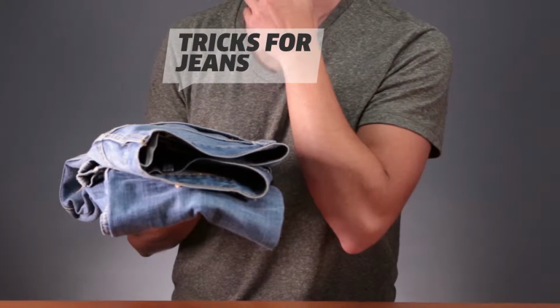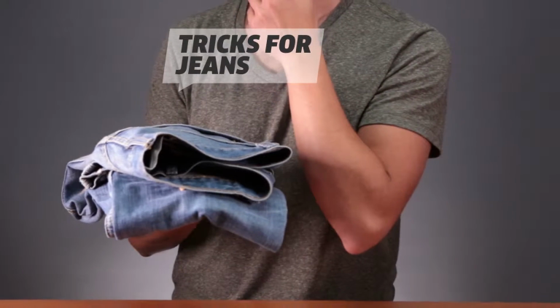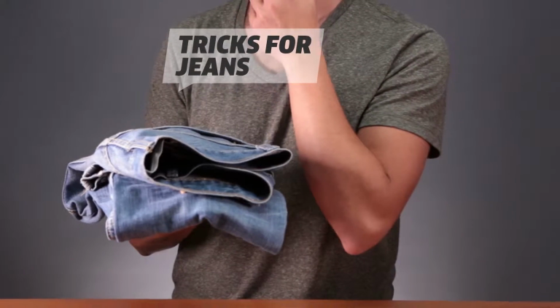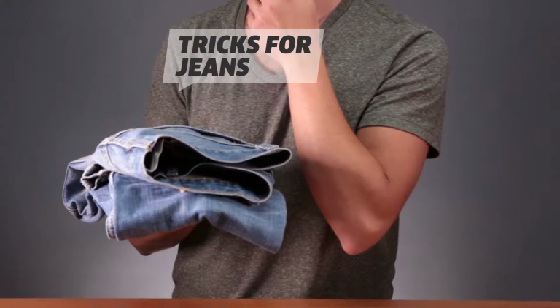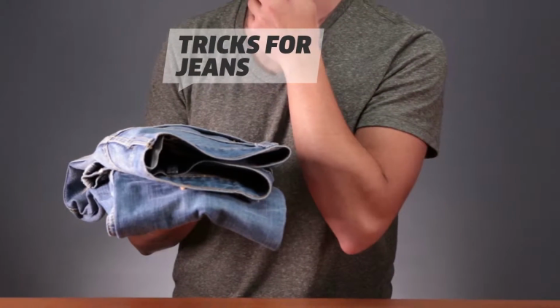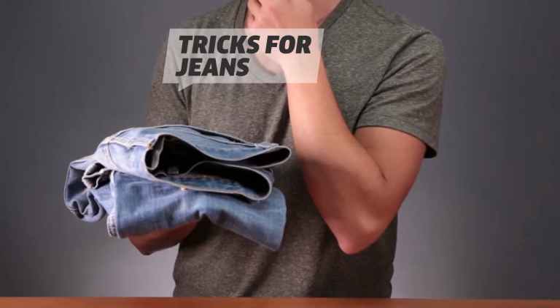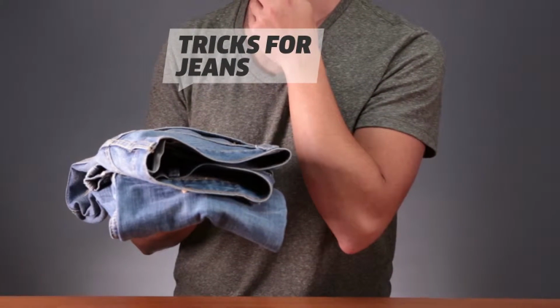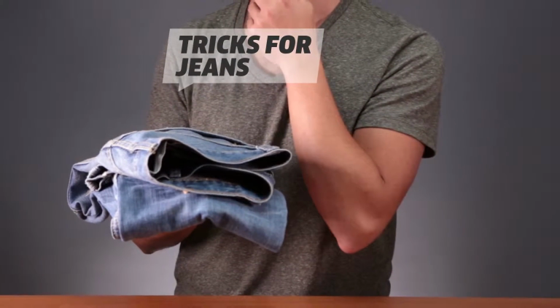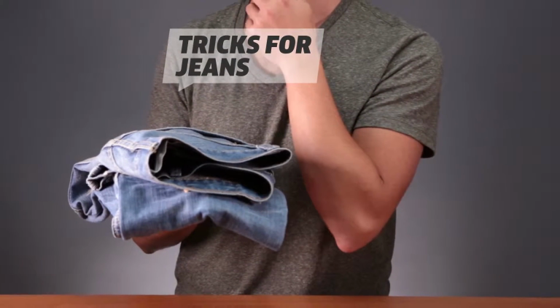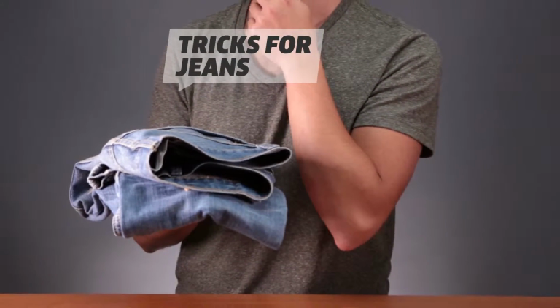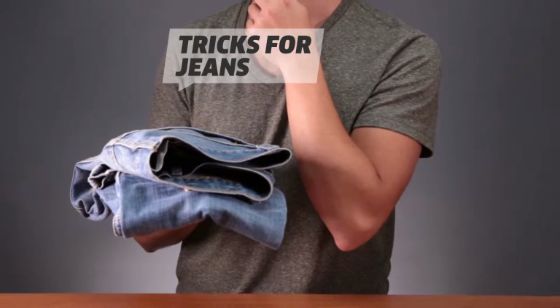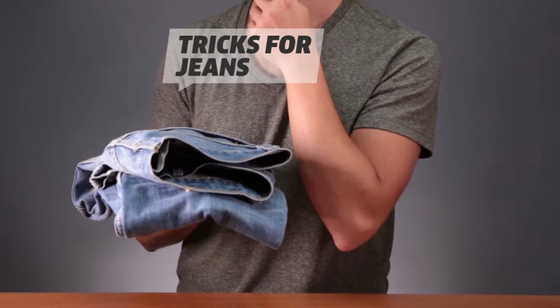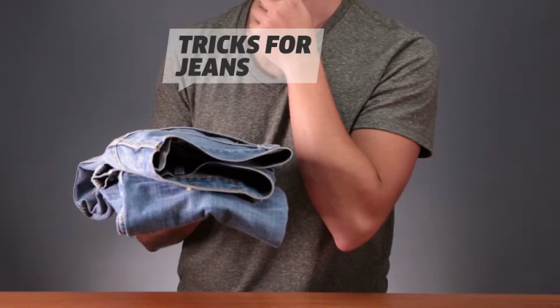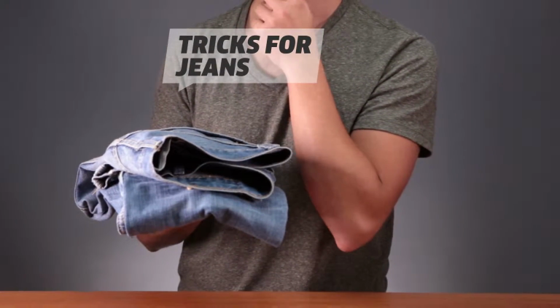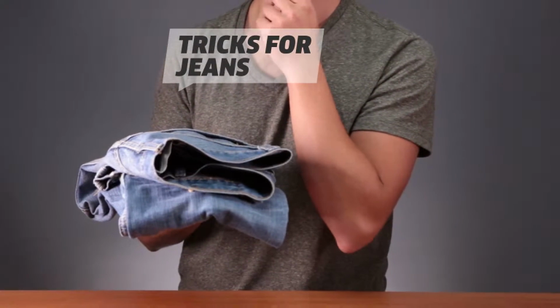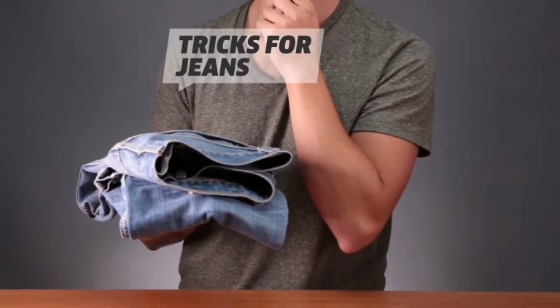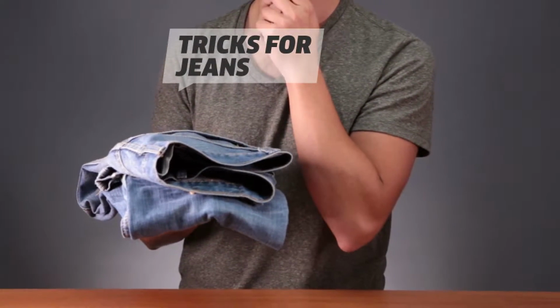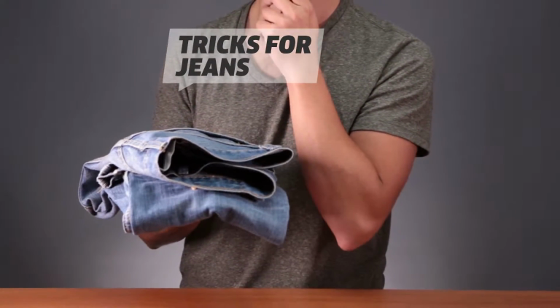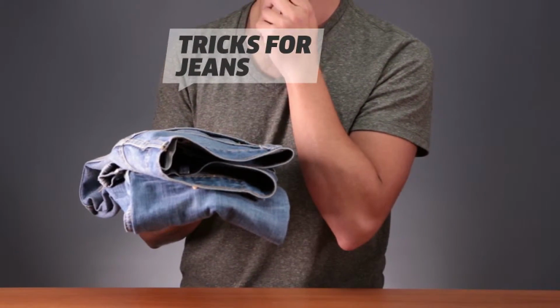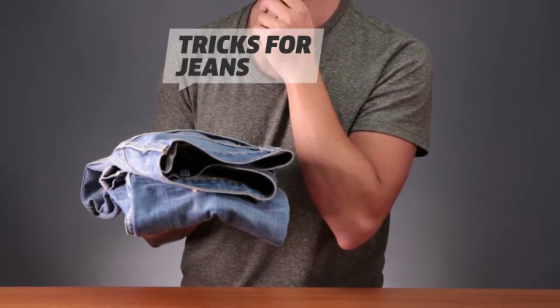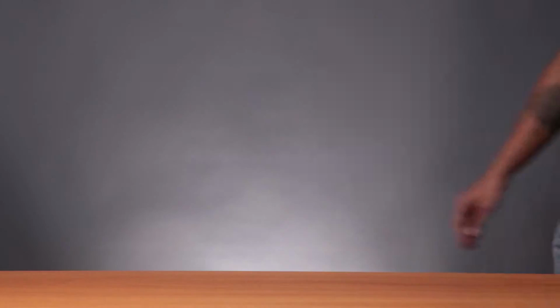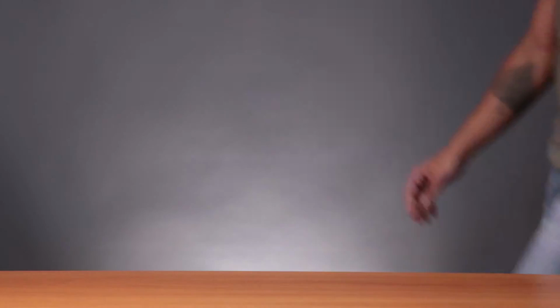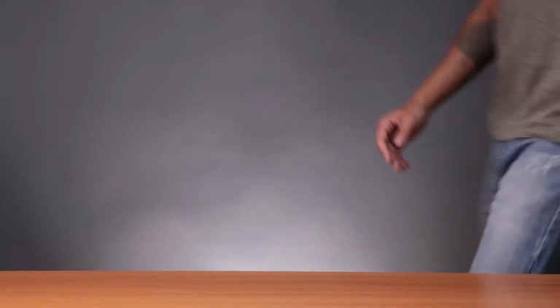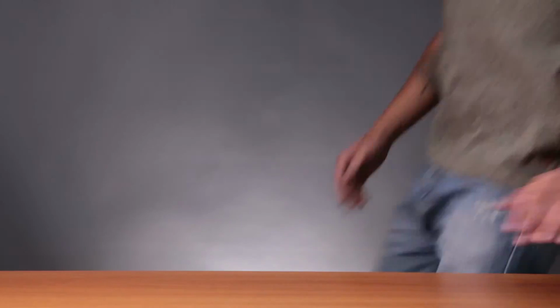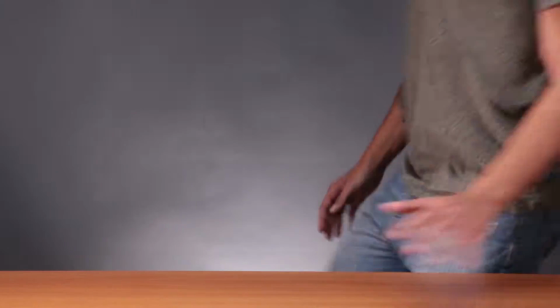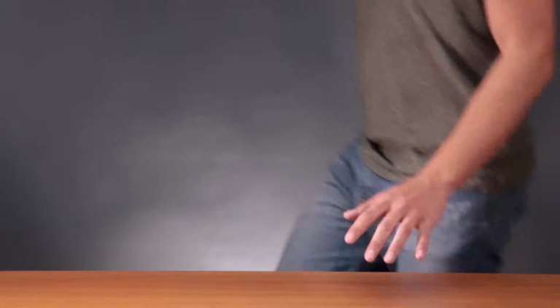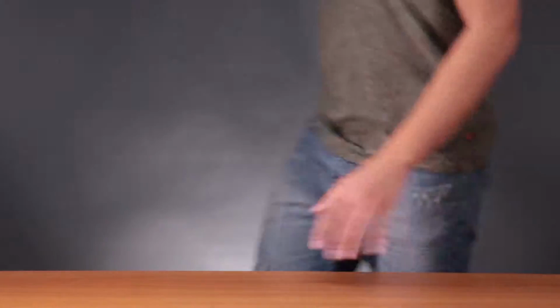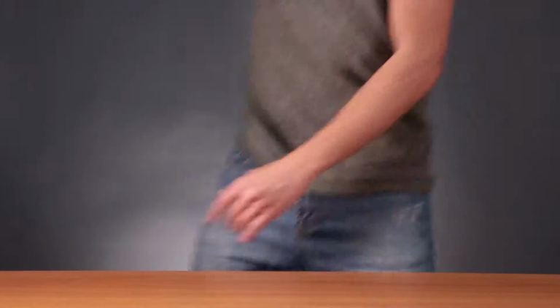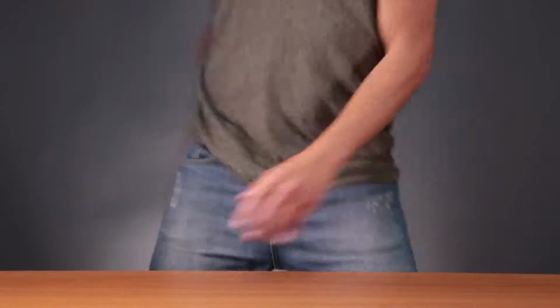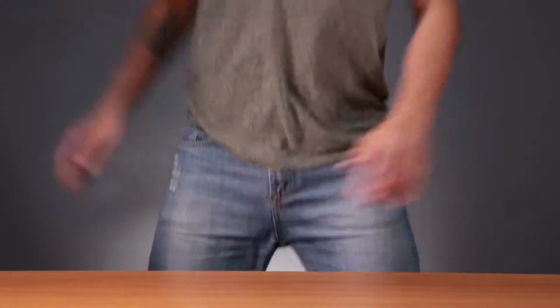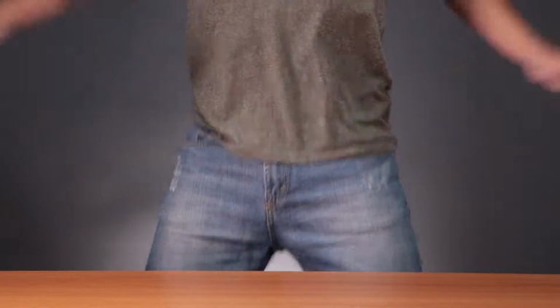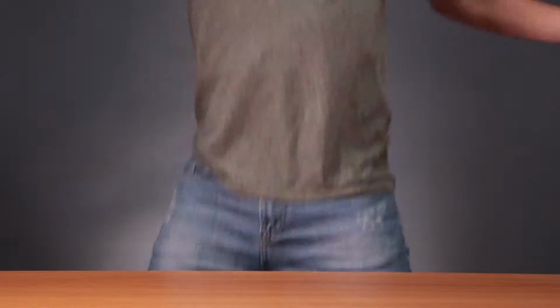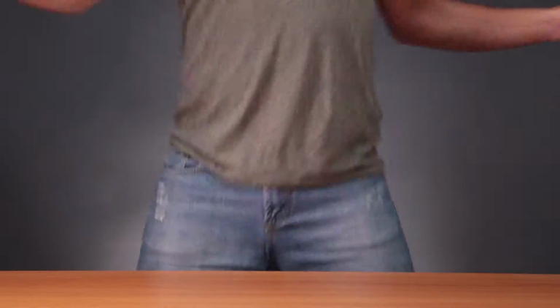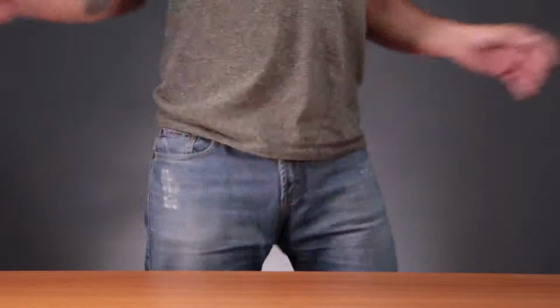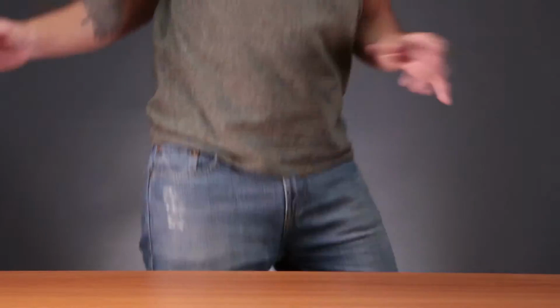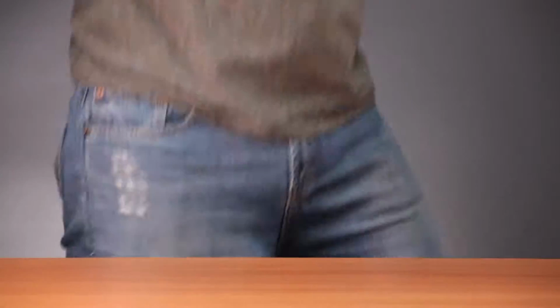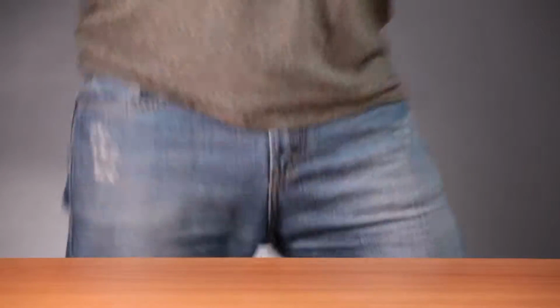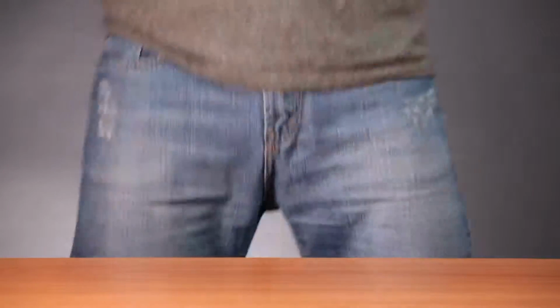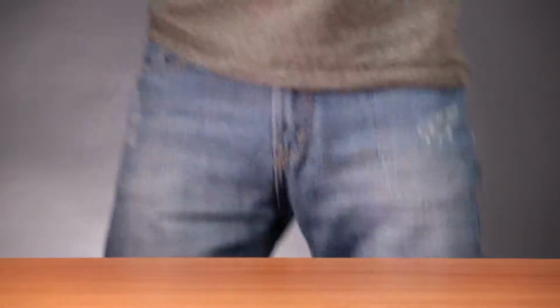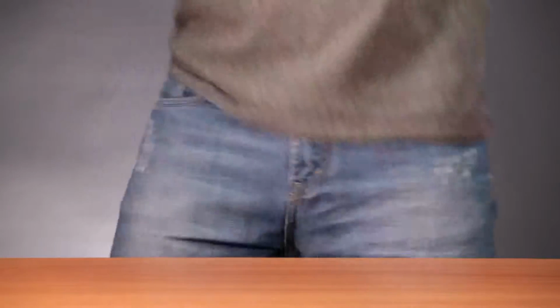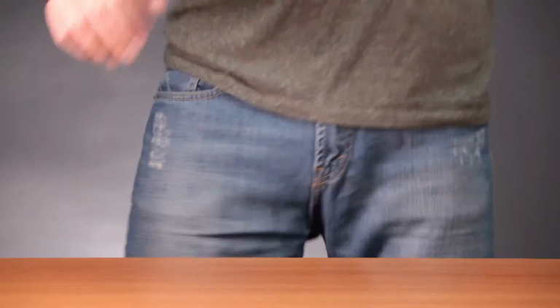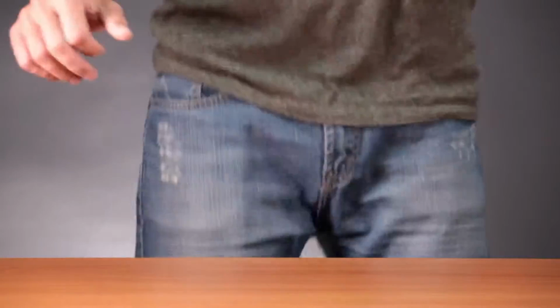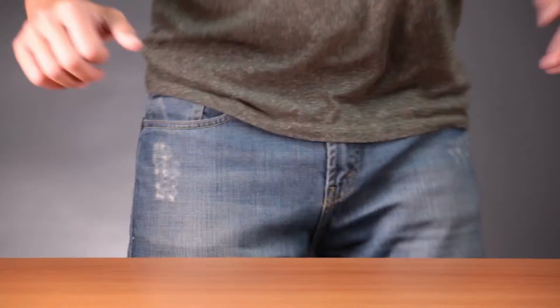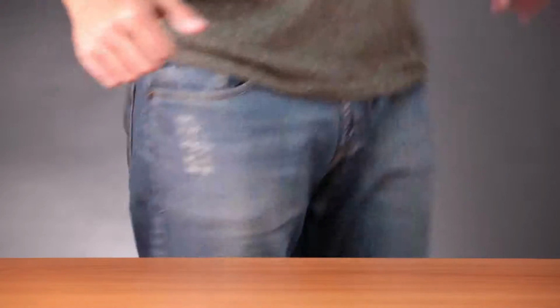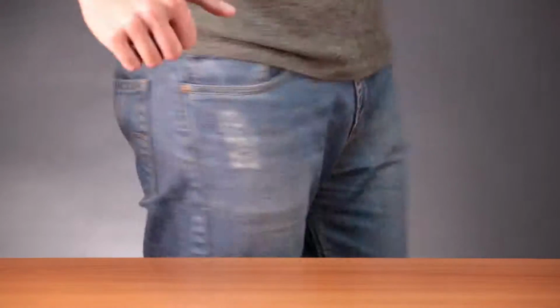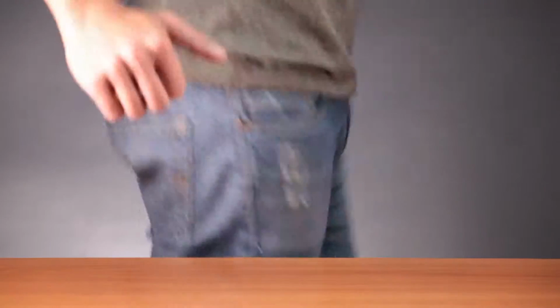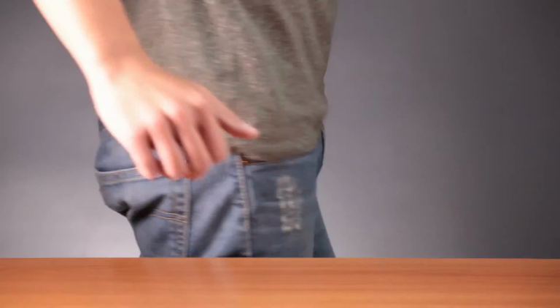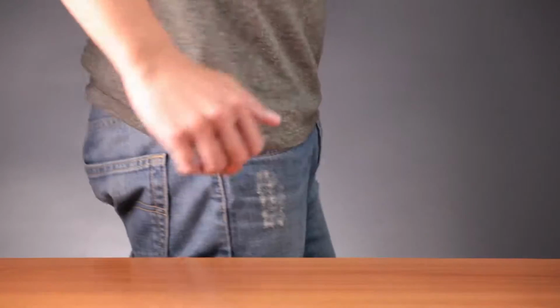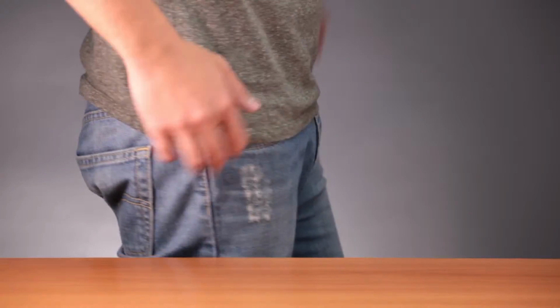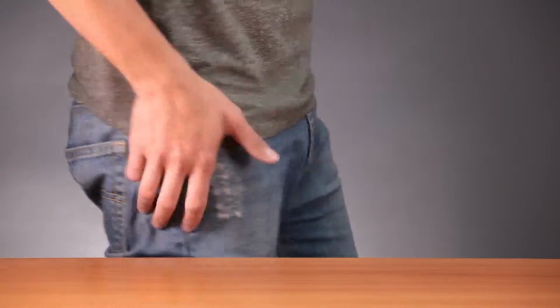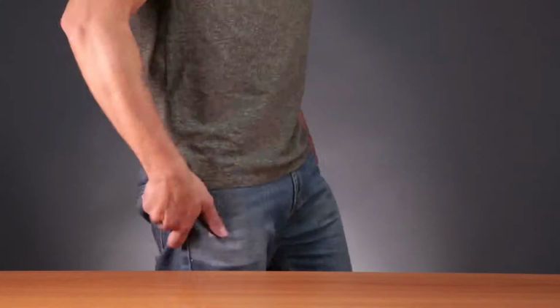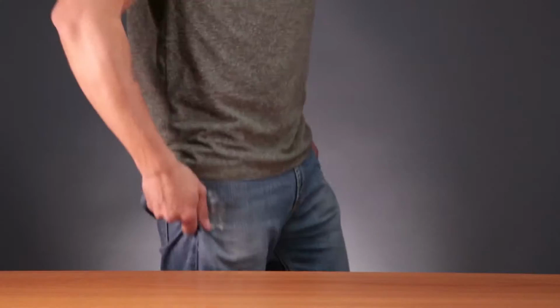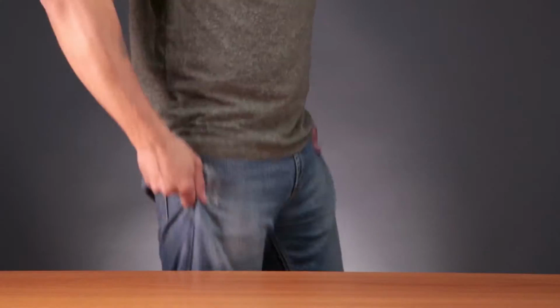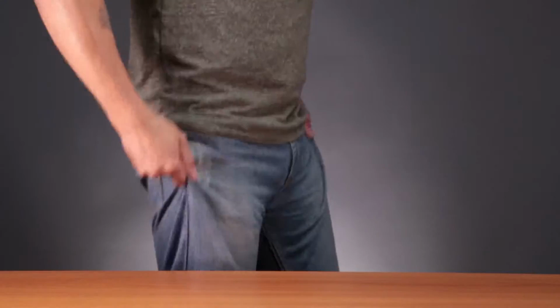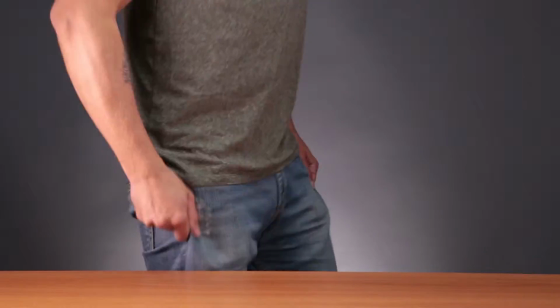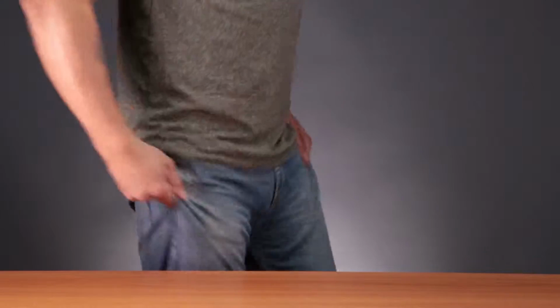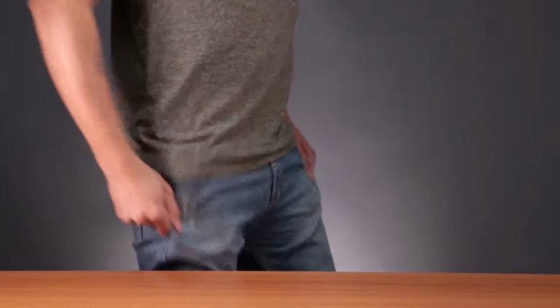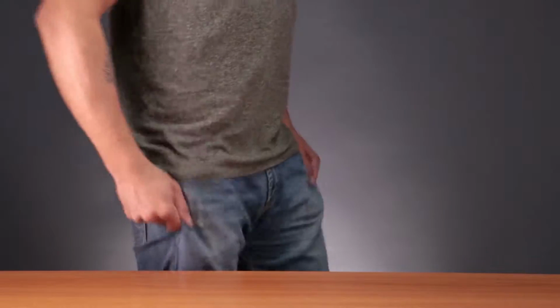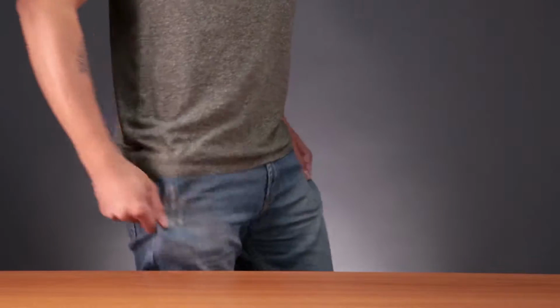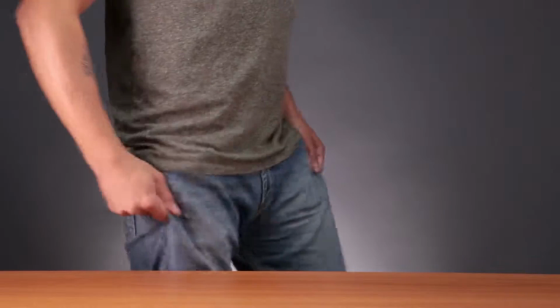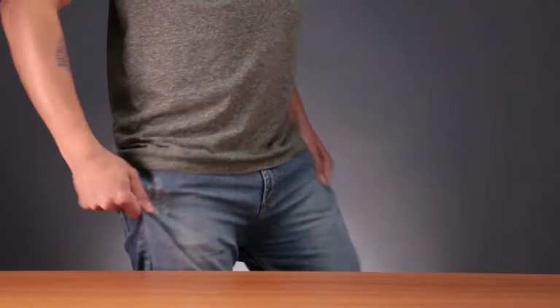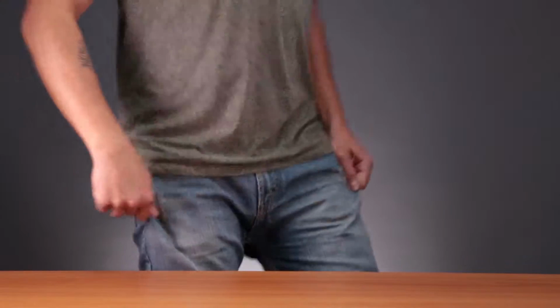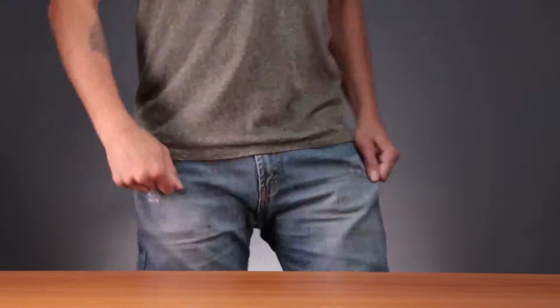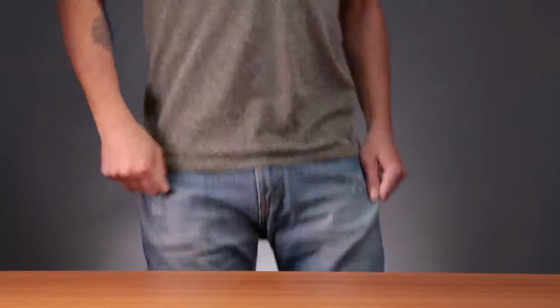Tricks for jeans. You're always wearing jeans, aren't you? You must like them a lot. Want to learn some tricks for jeans?